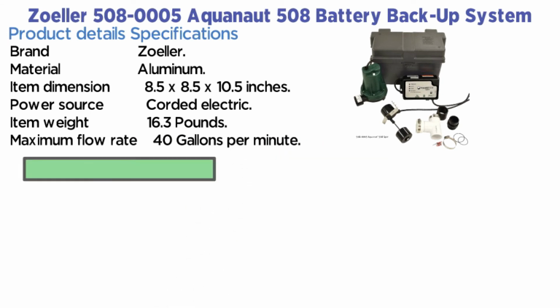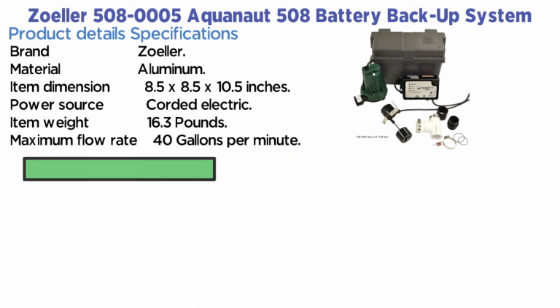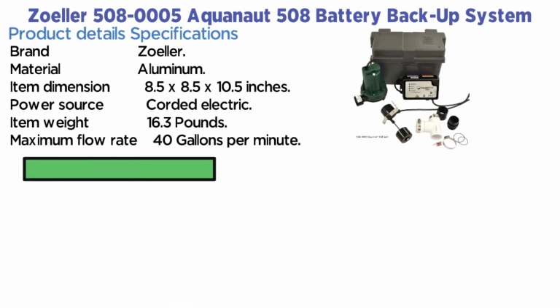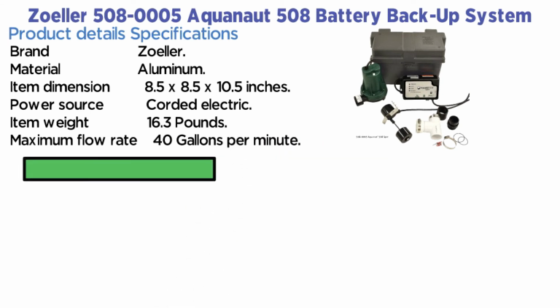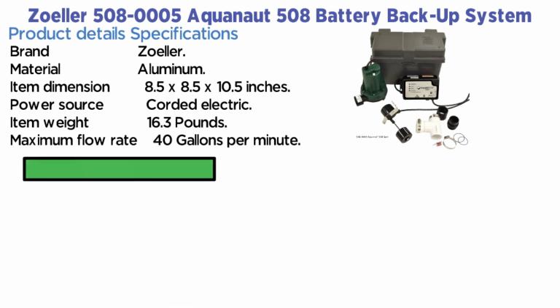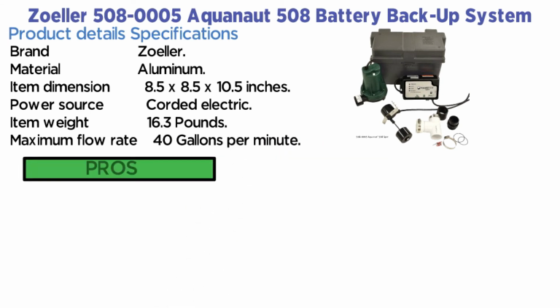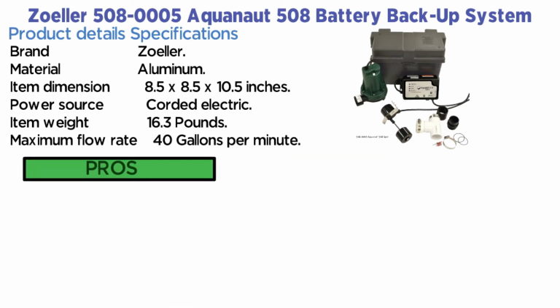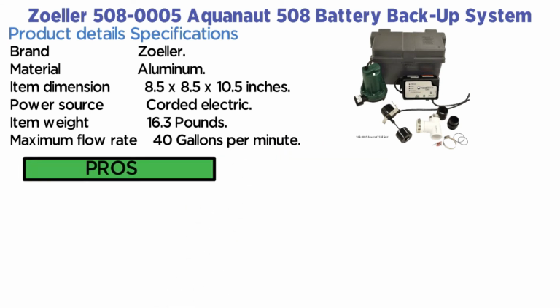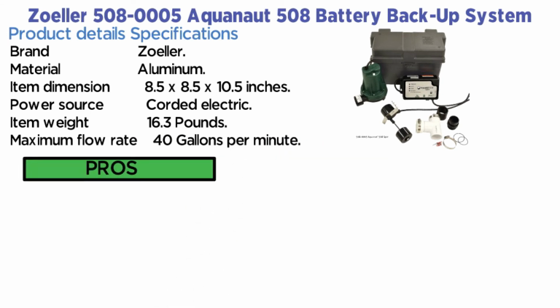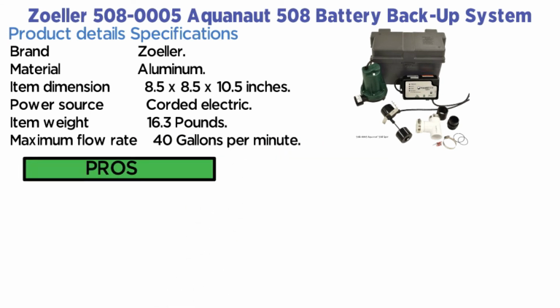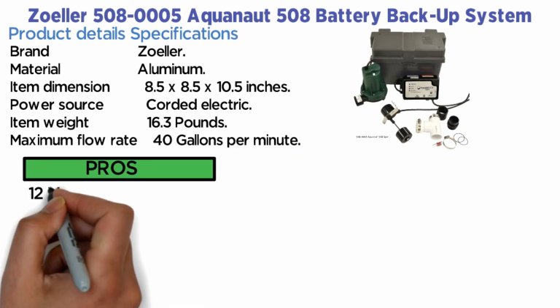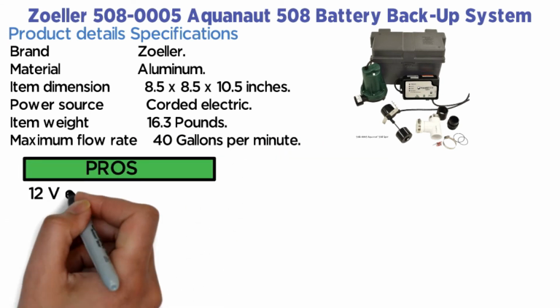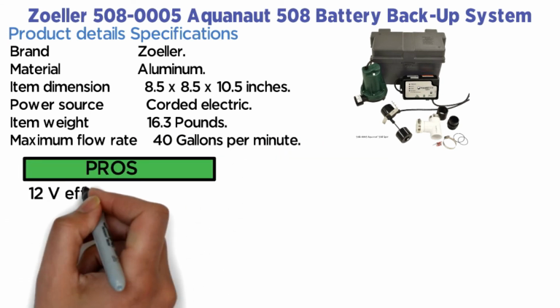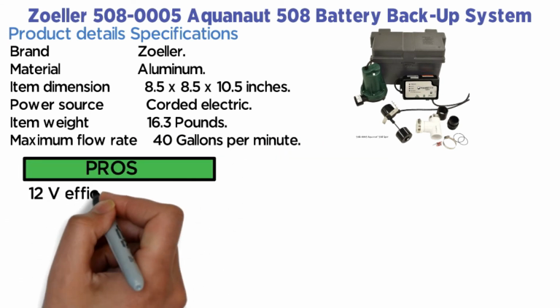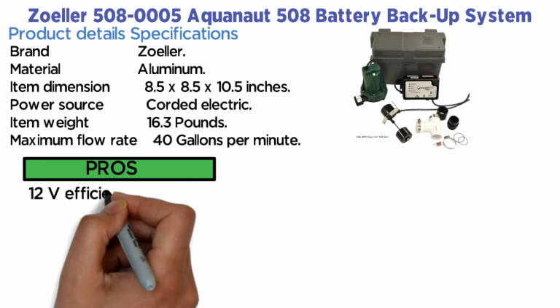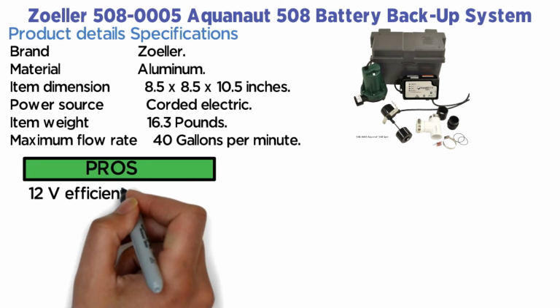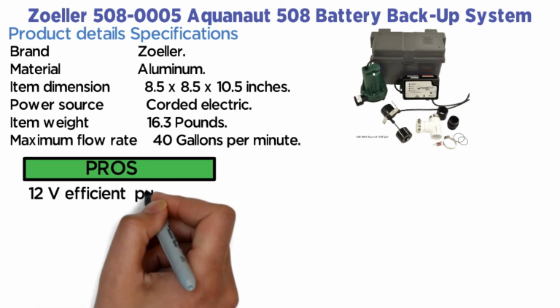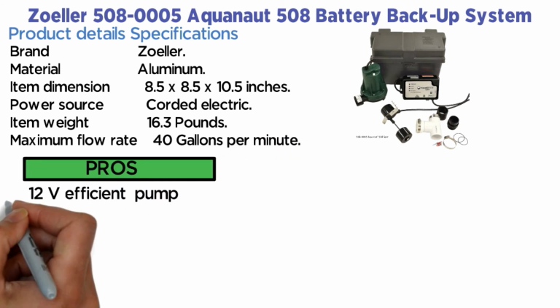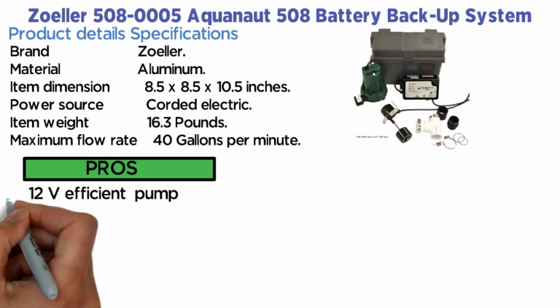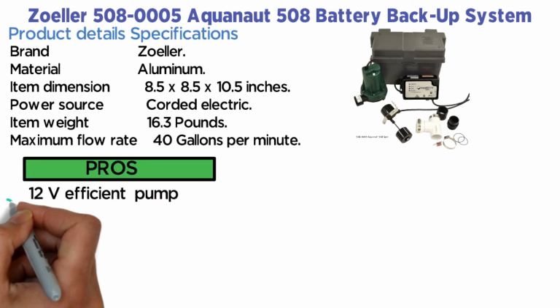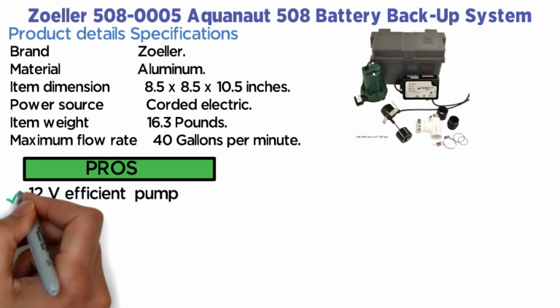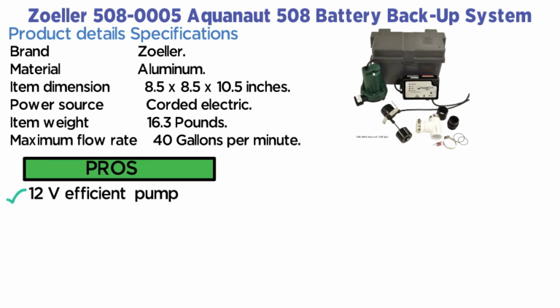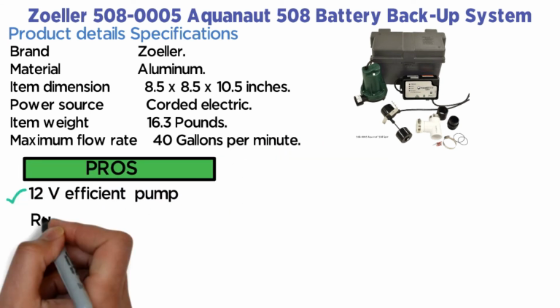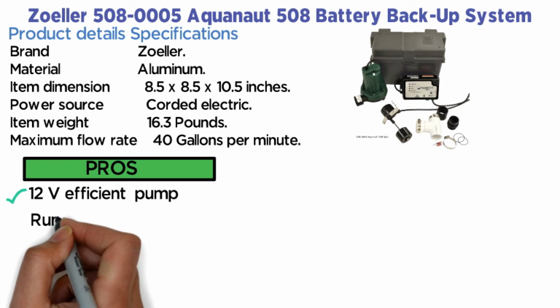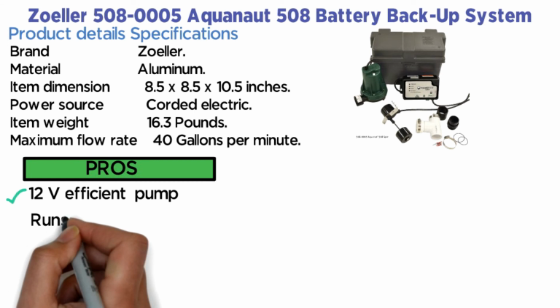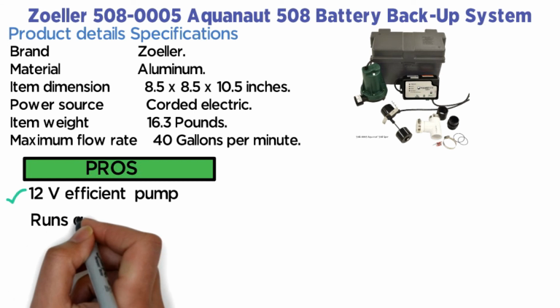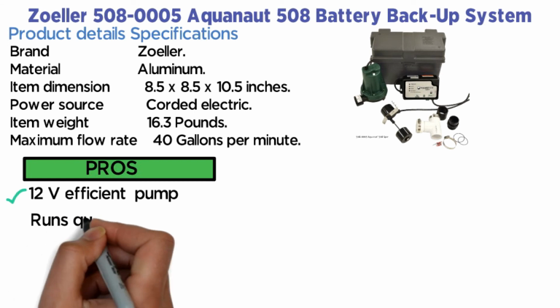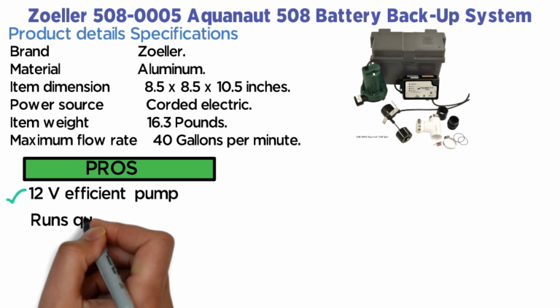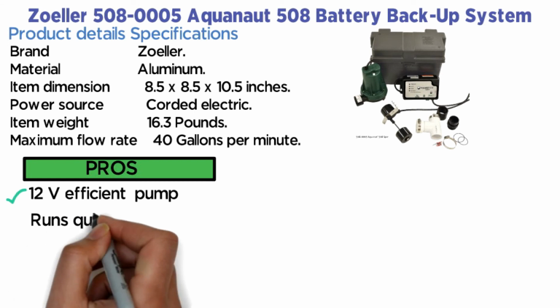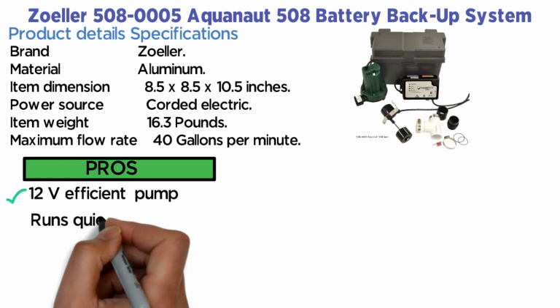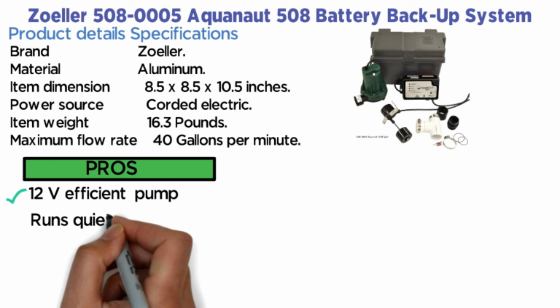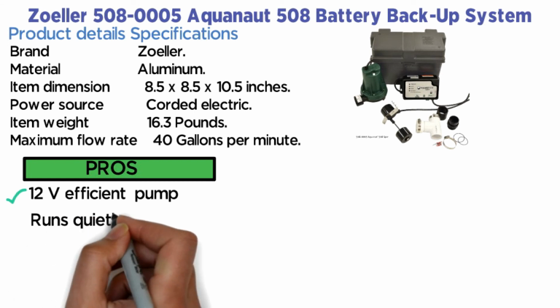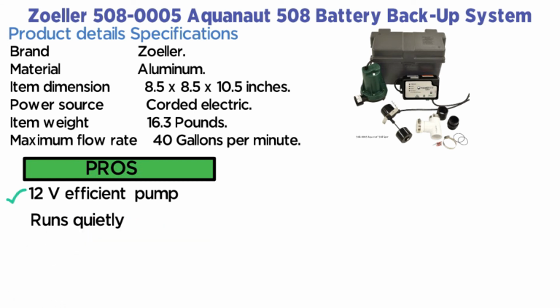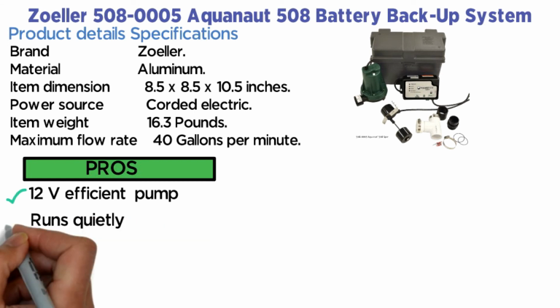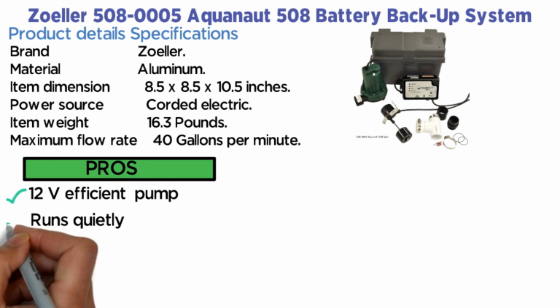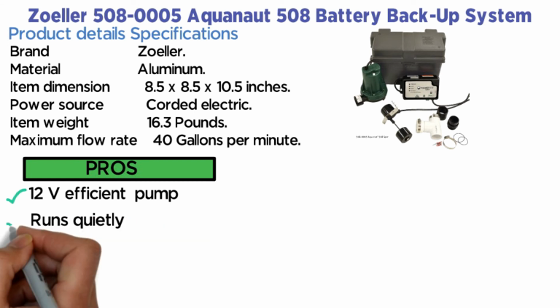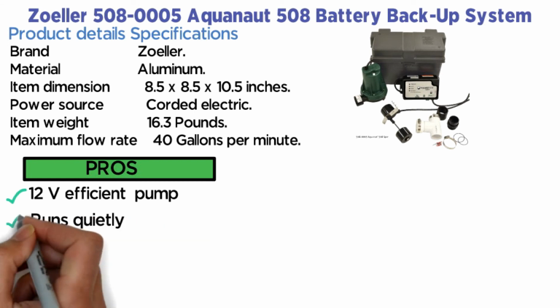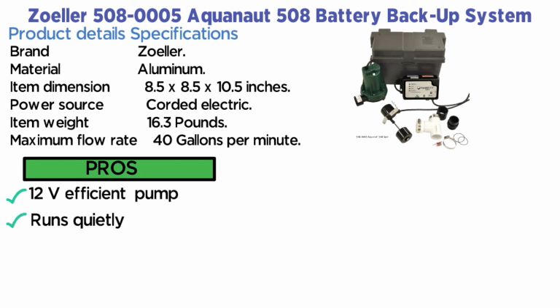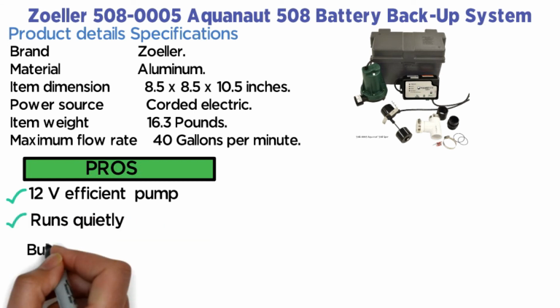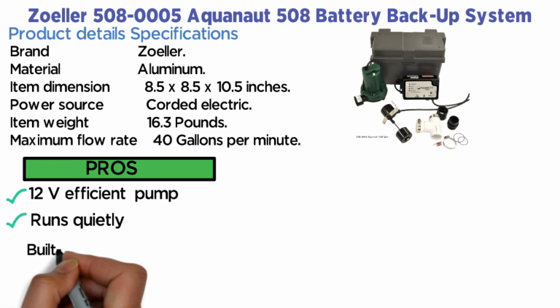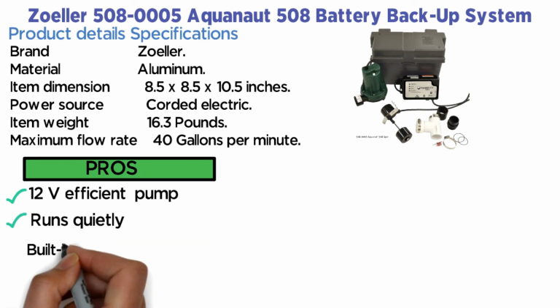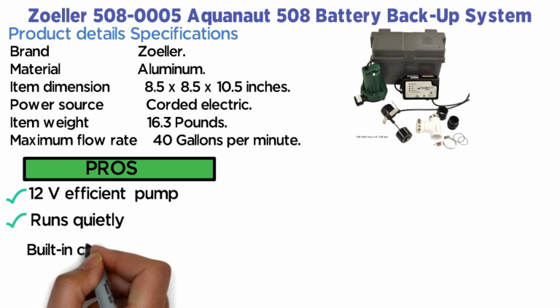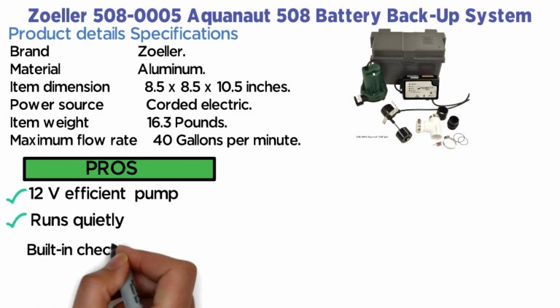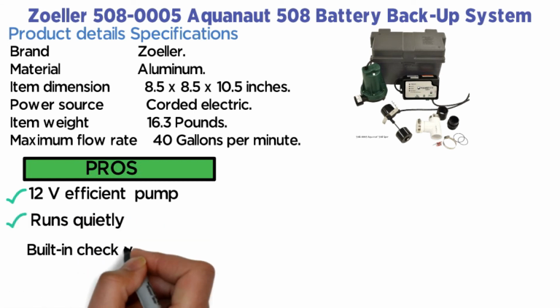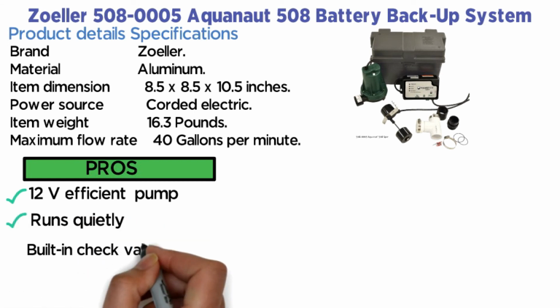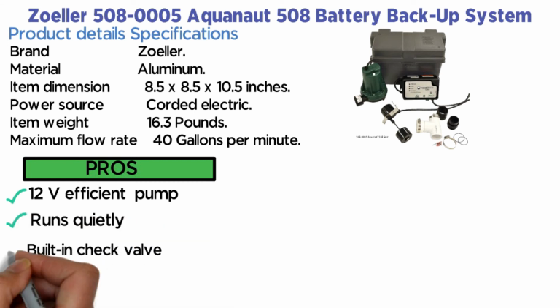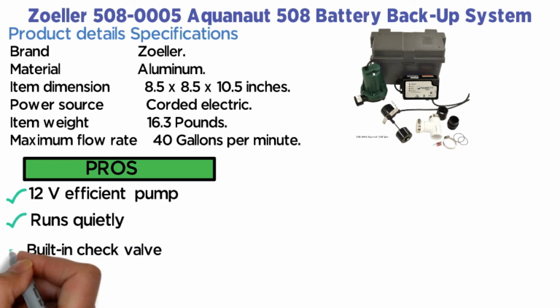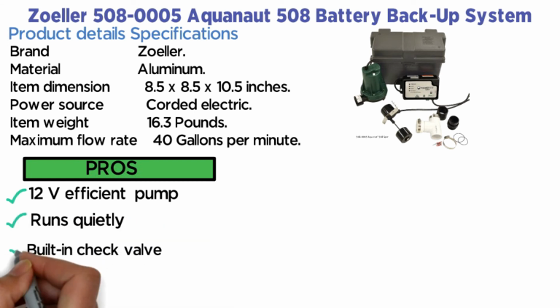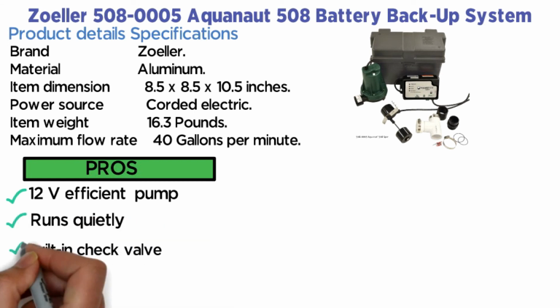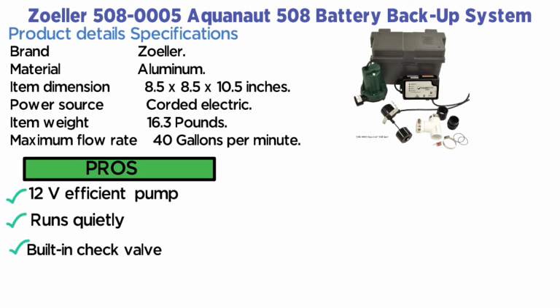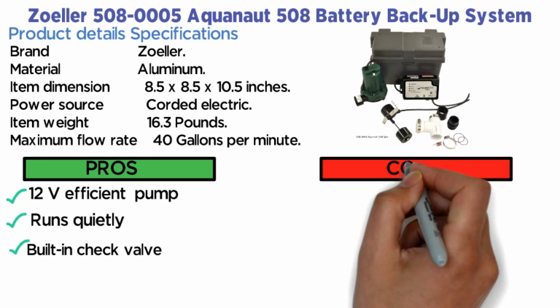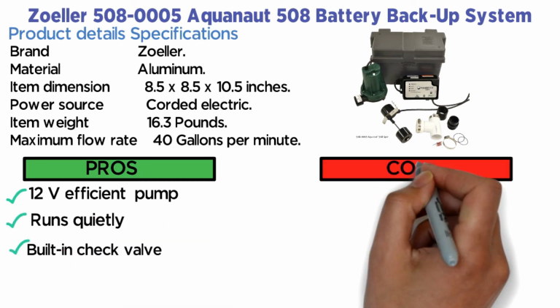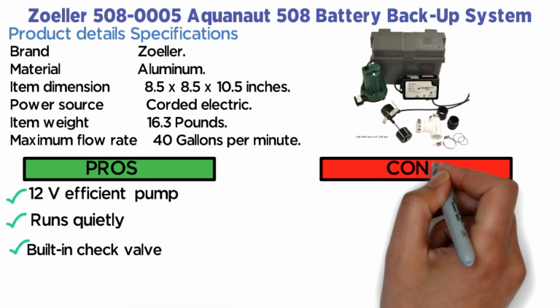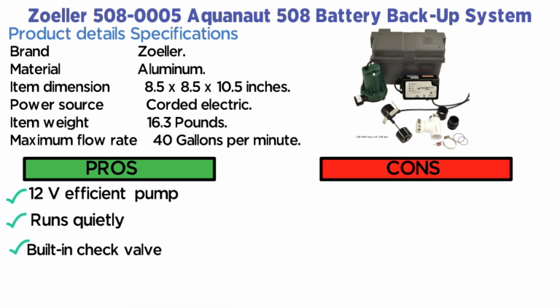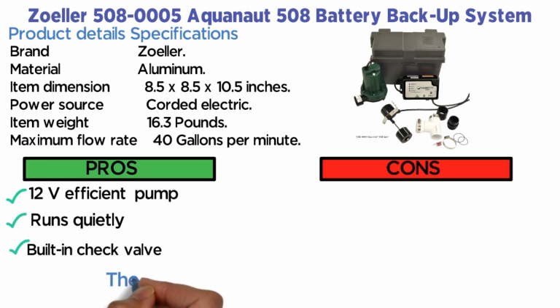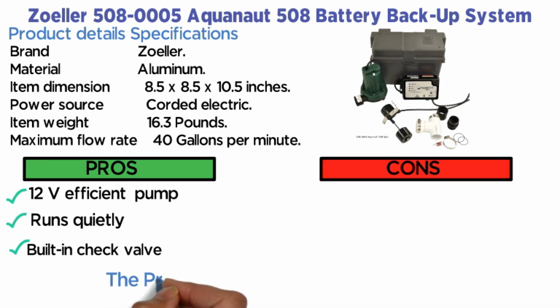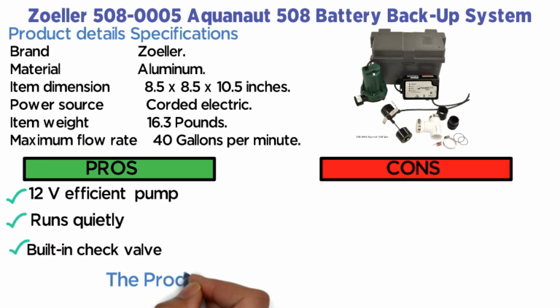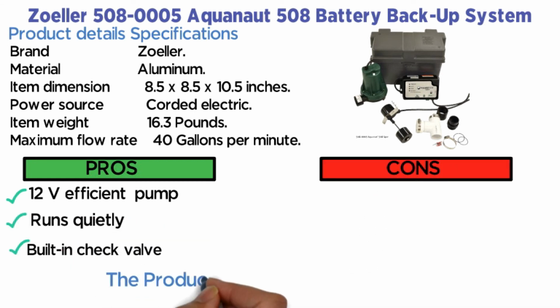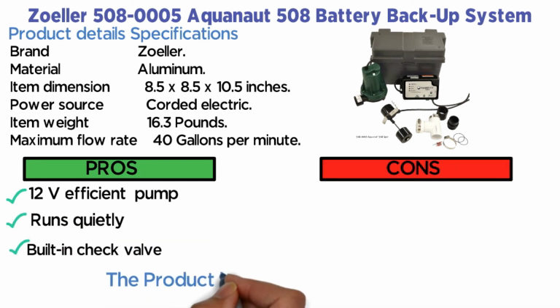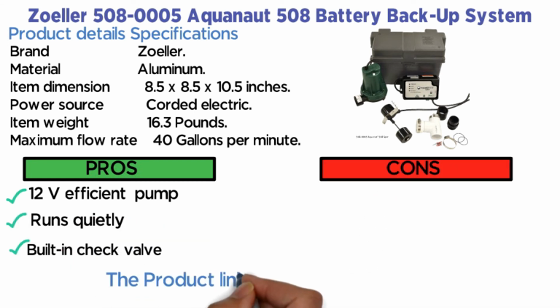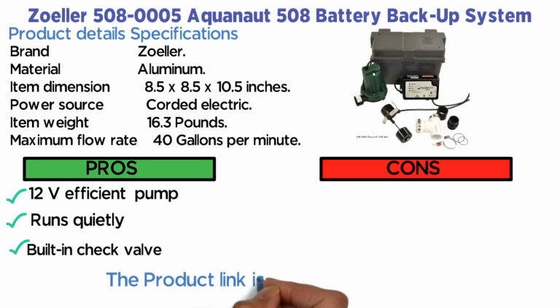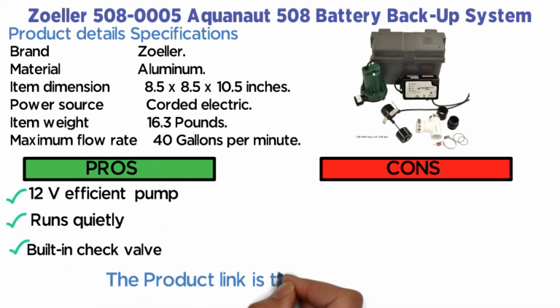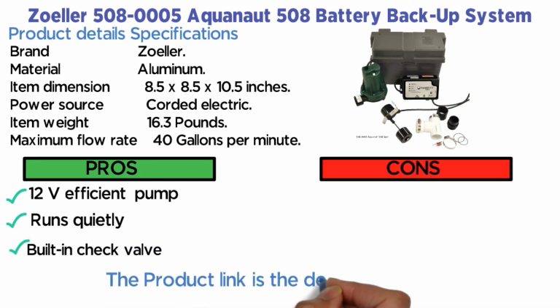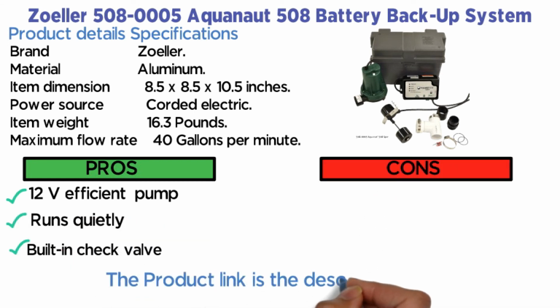Pros: 12V efficient pump, runs quietly, built-in check valve. The product link is in the description below.